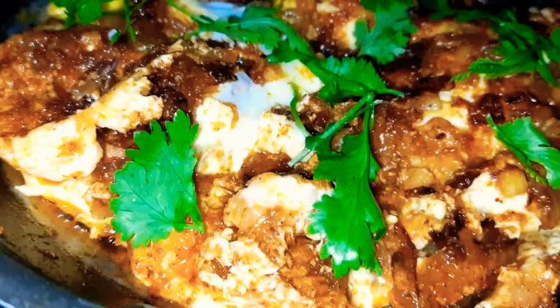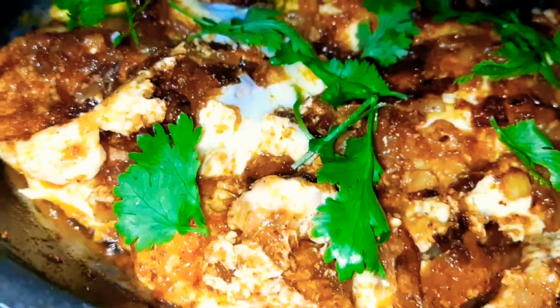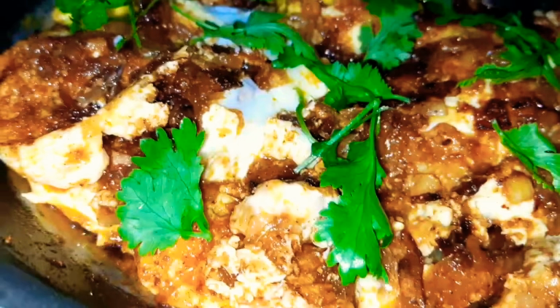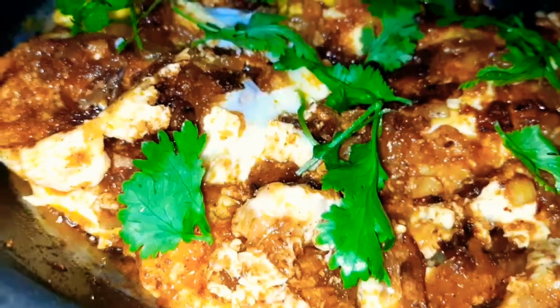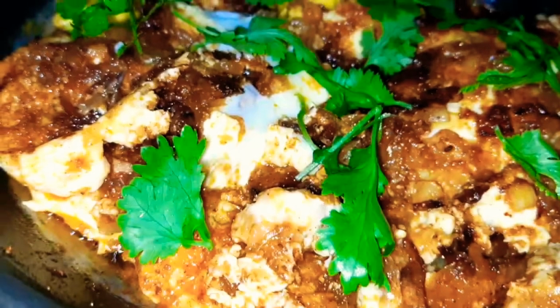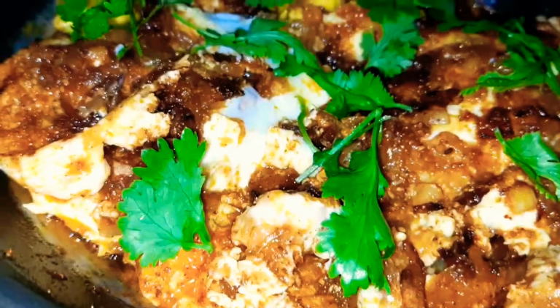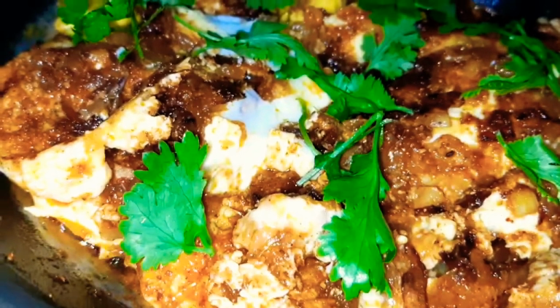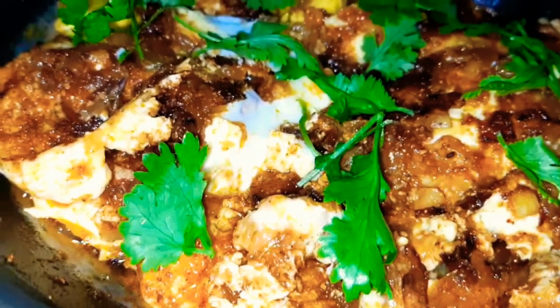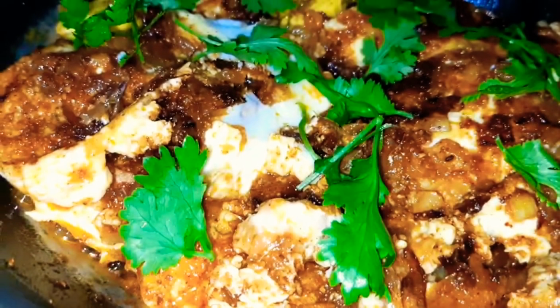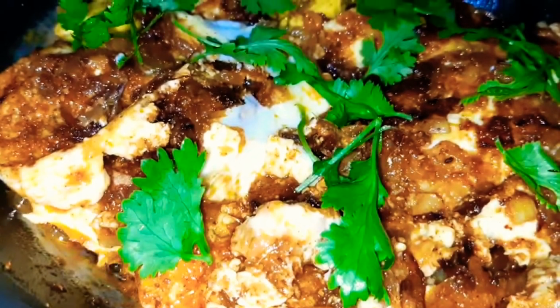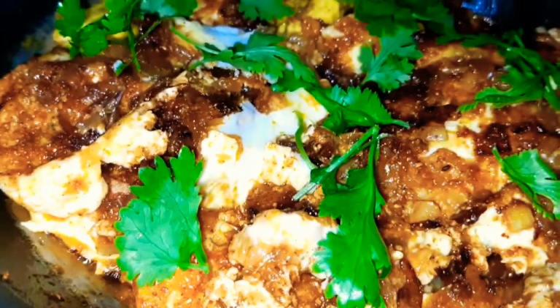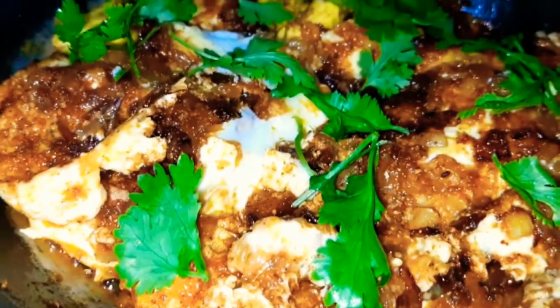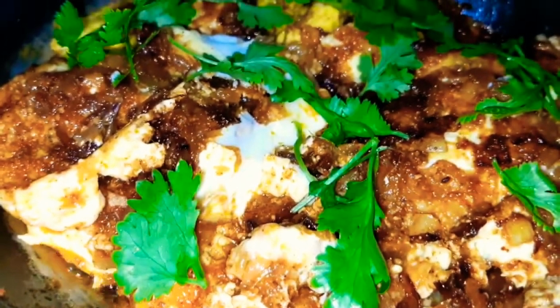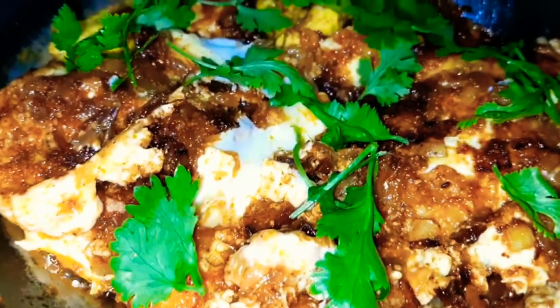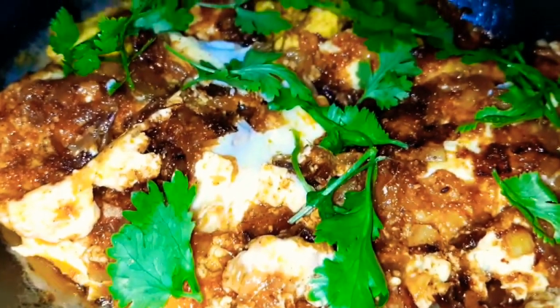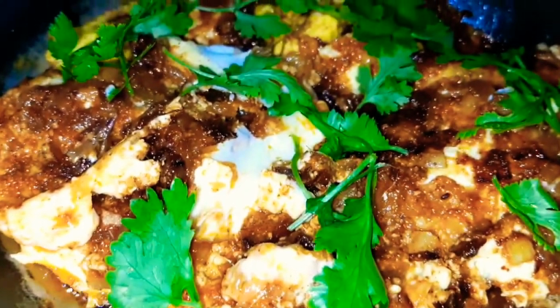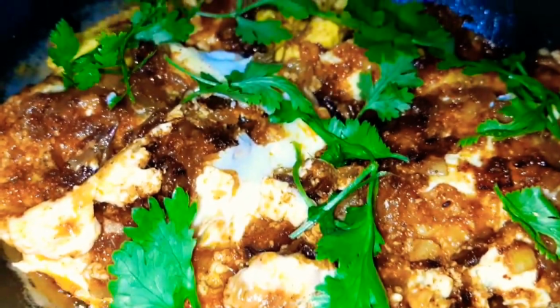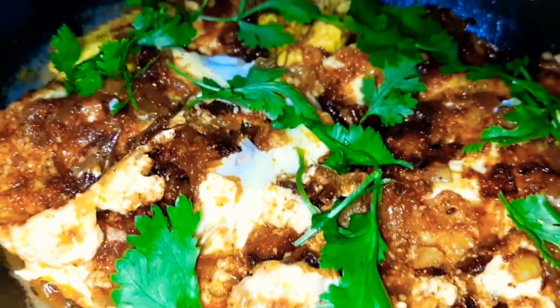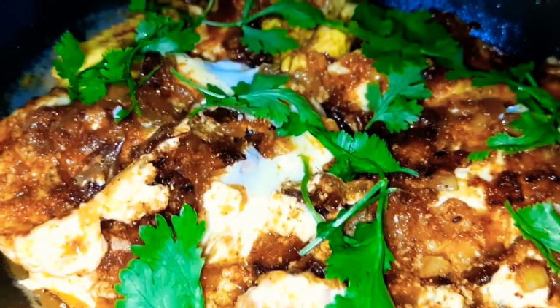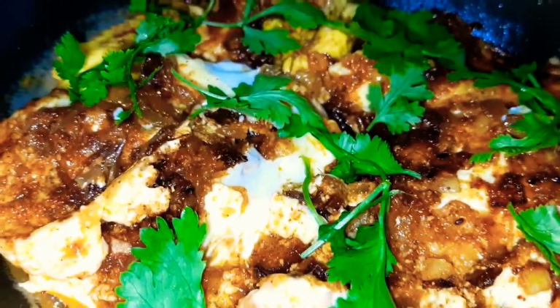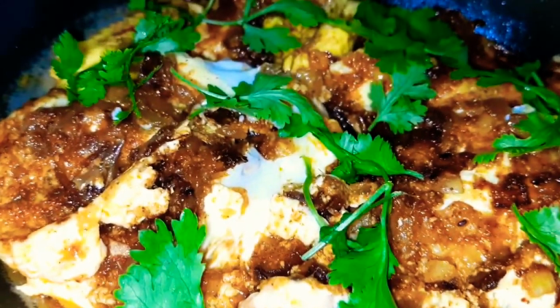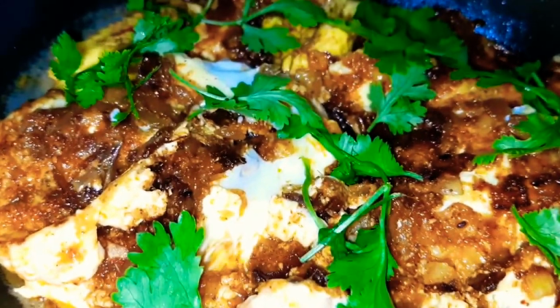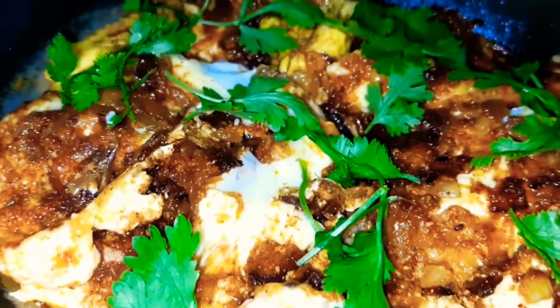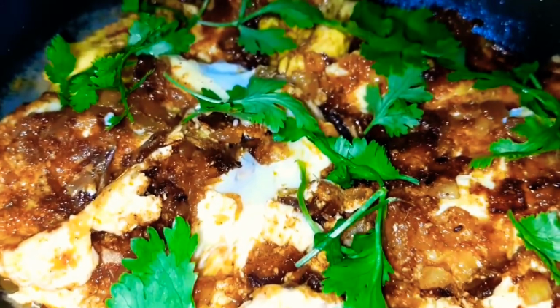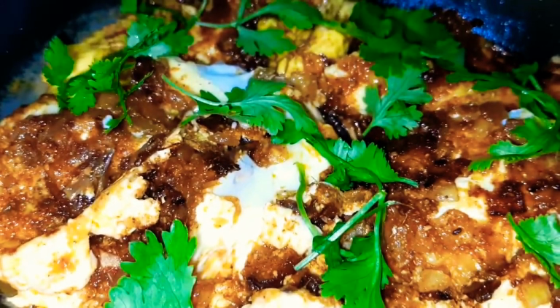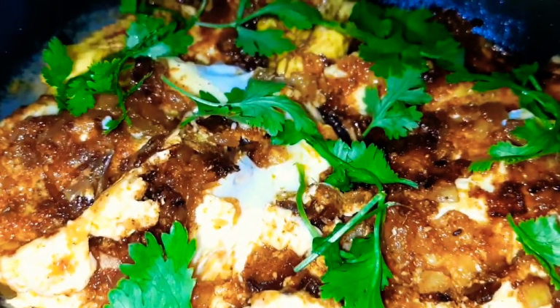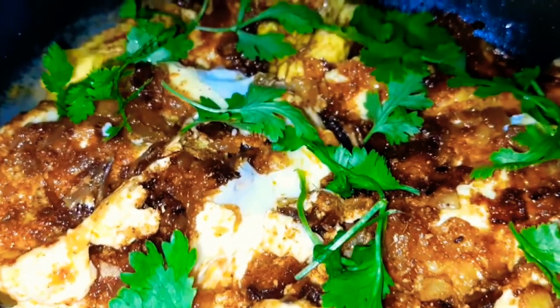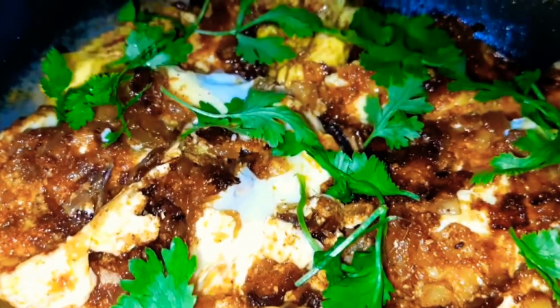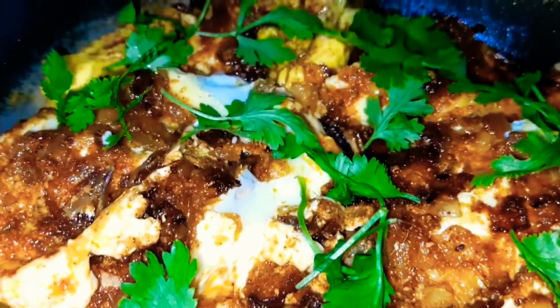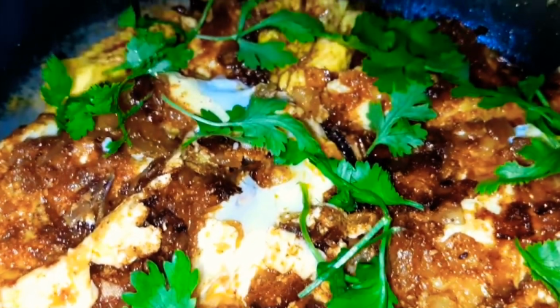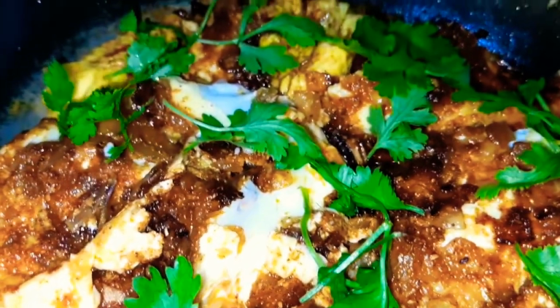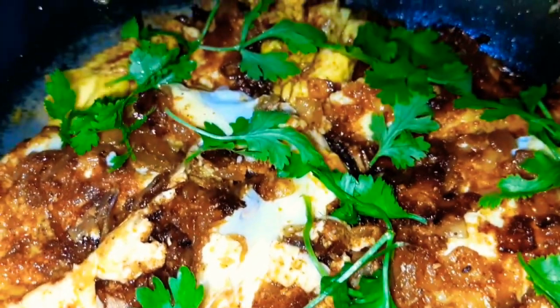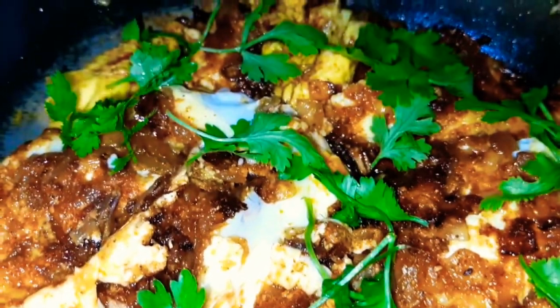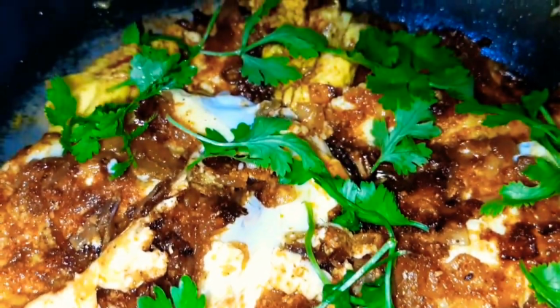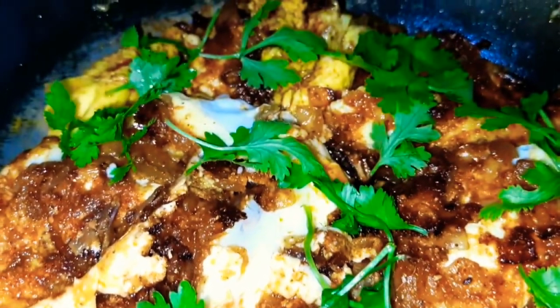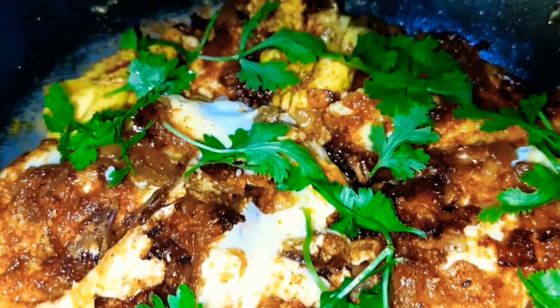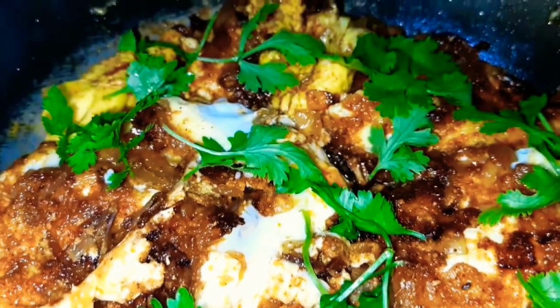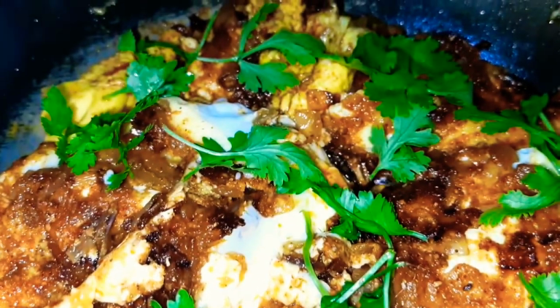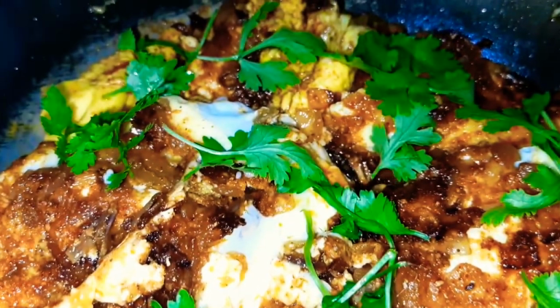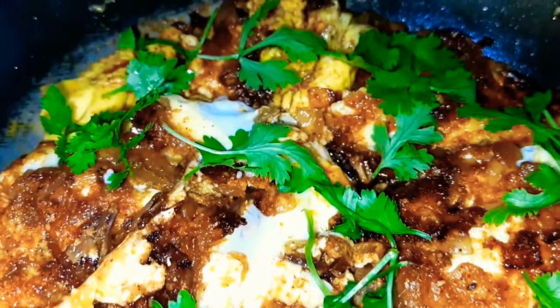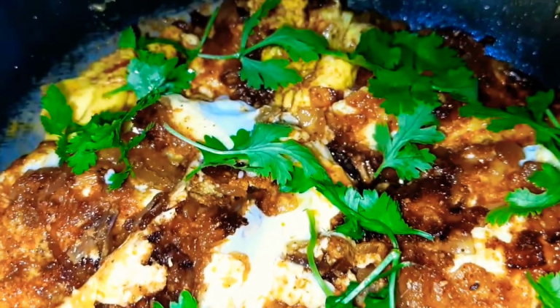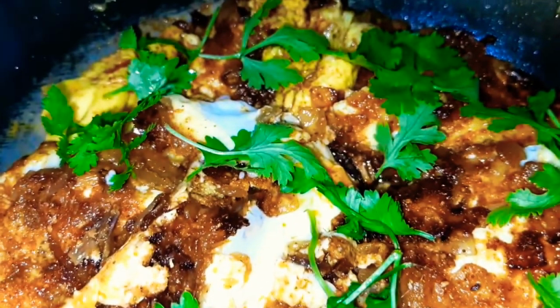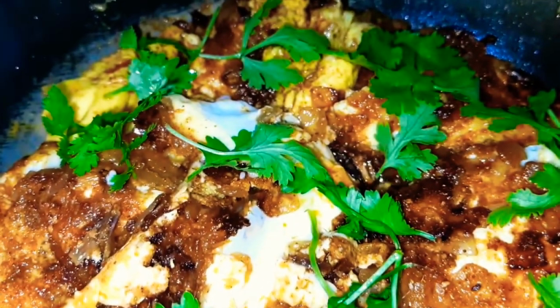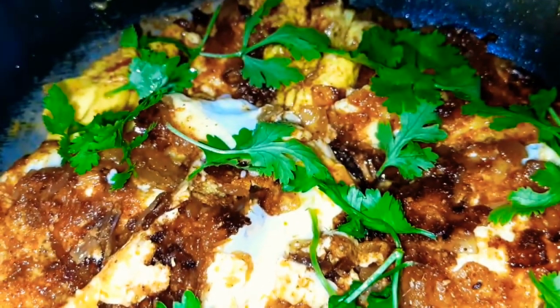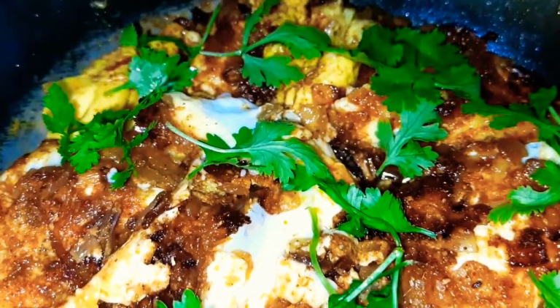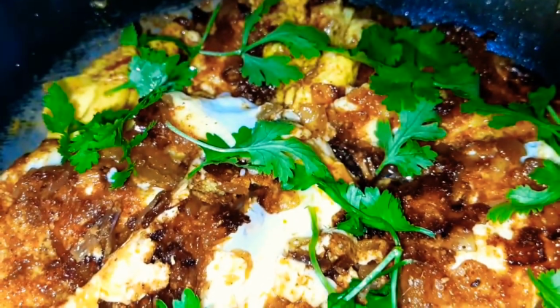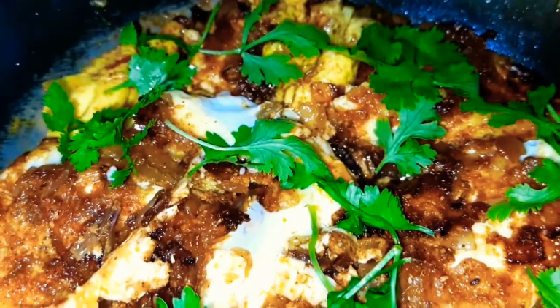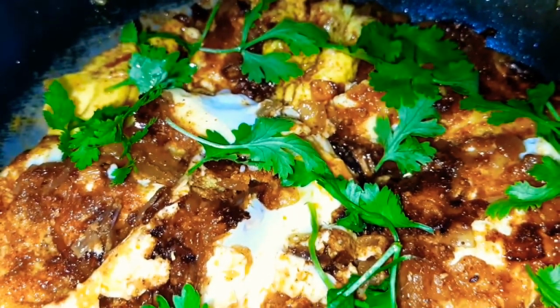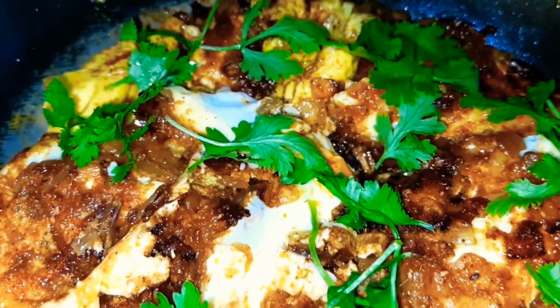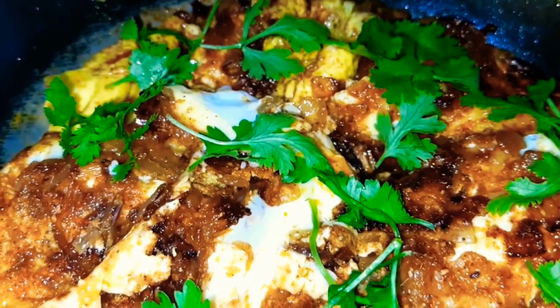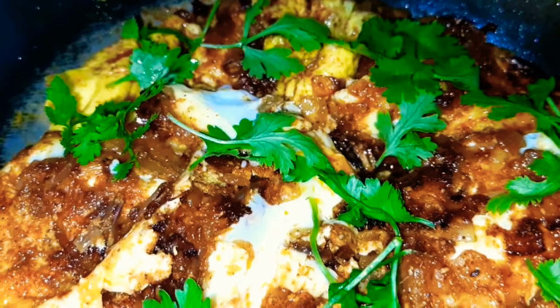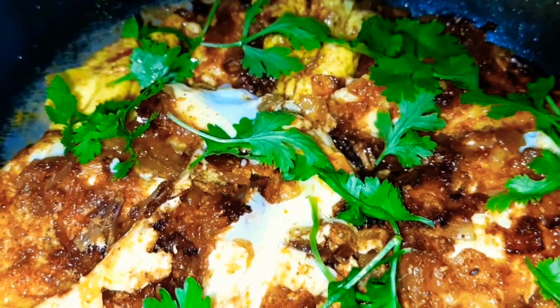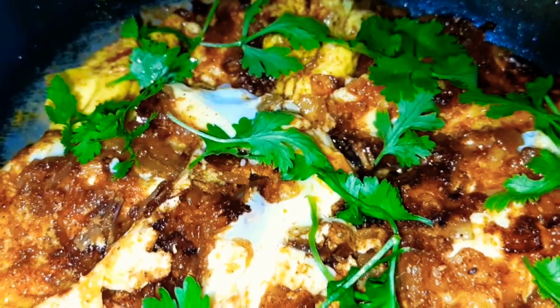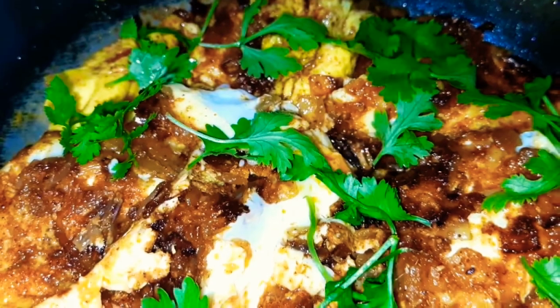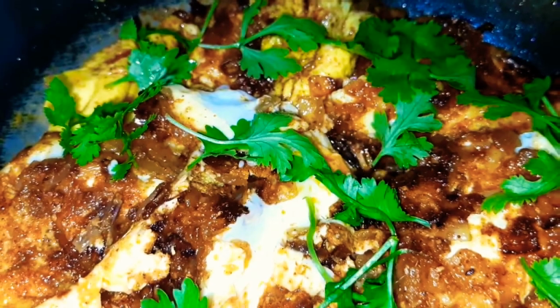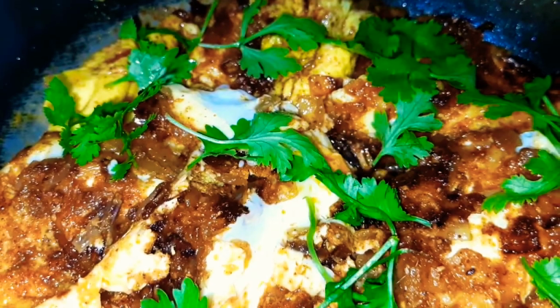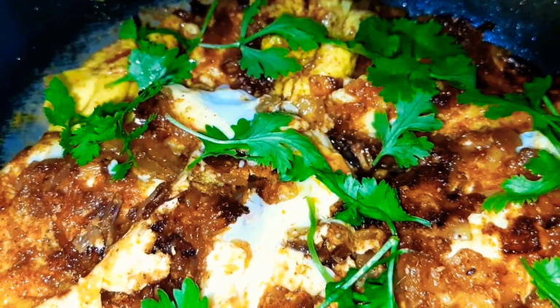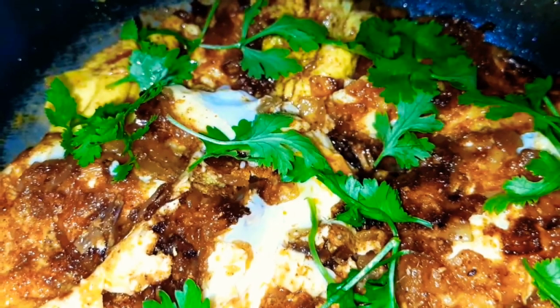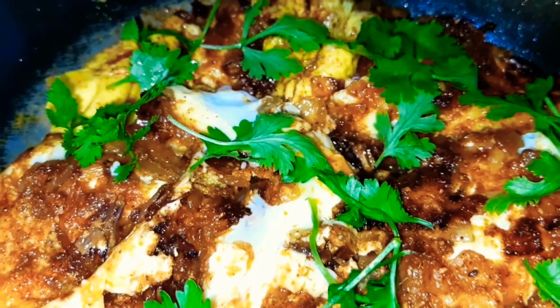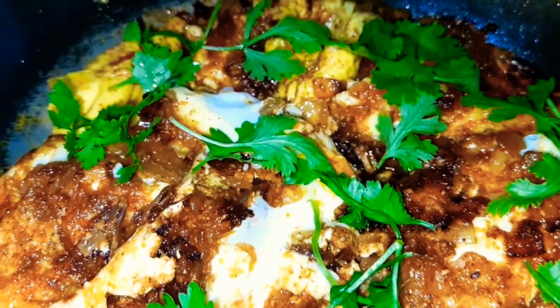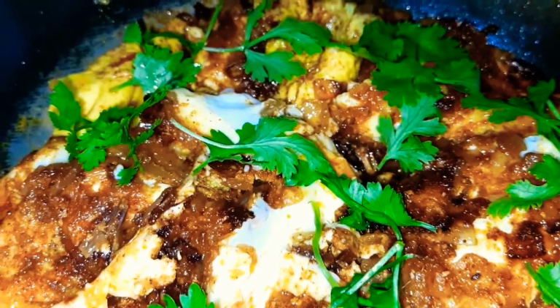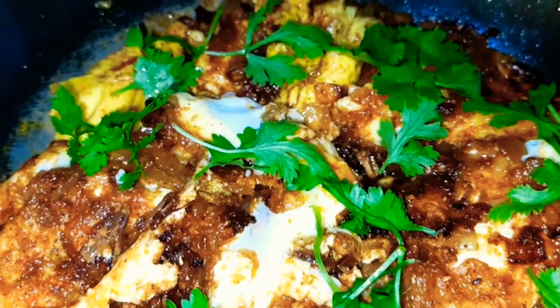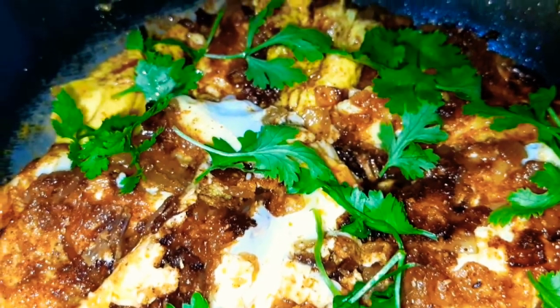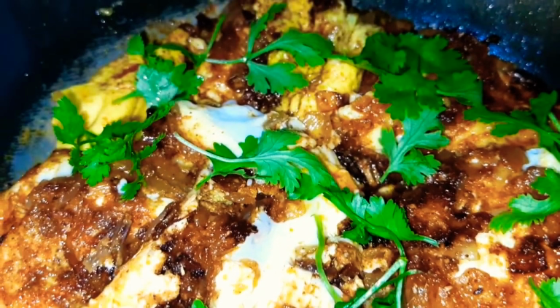Hello people, welcome back to my channel. This is a good recipe for Hyderabad. This is the first time I will make this recipe.